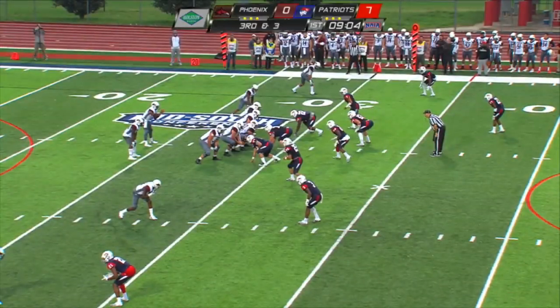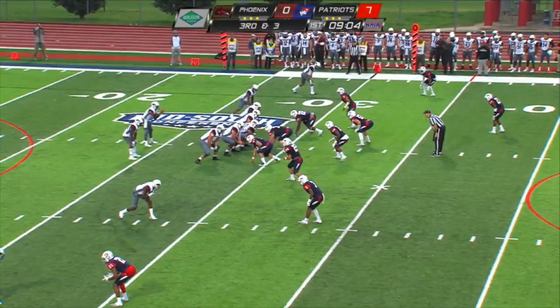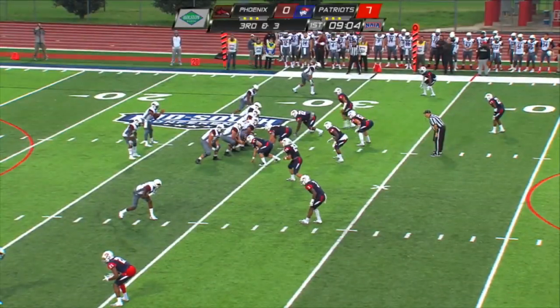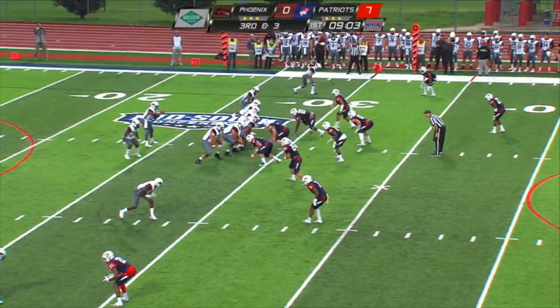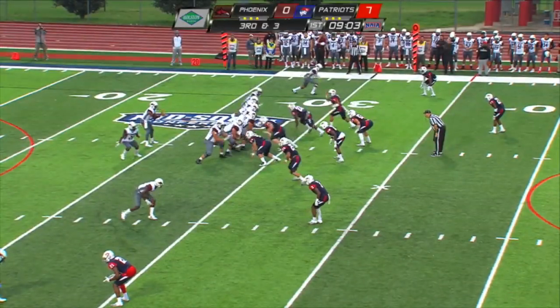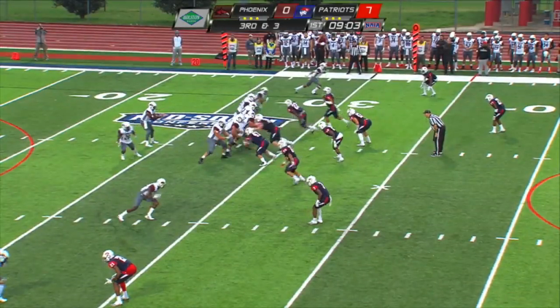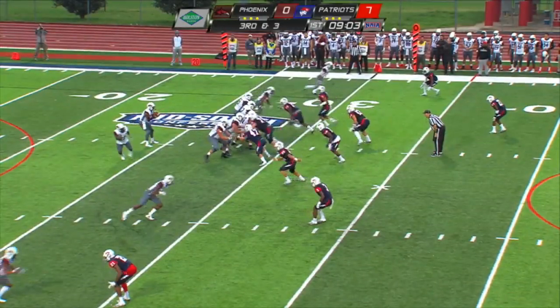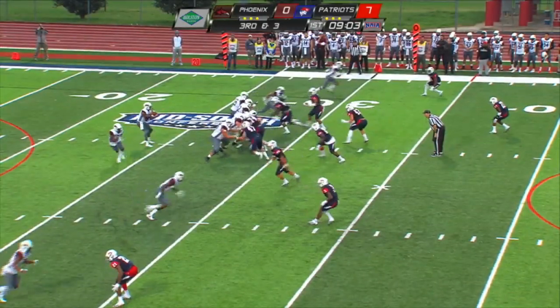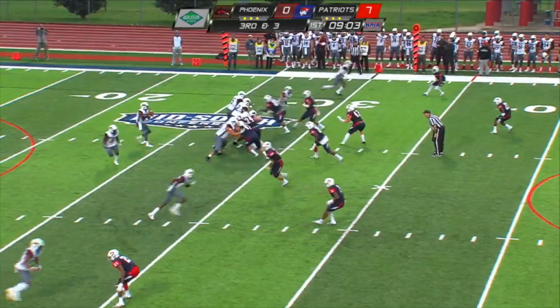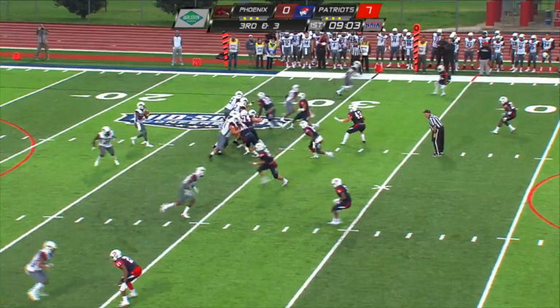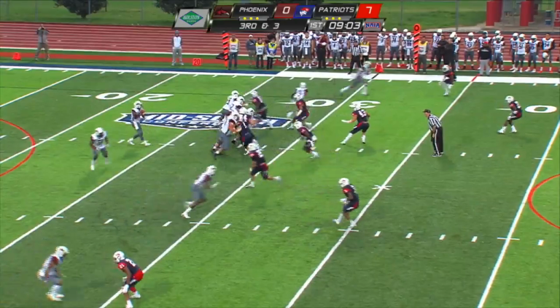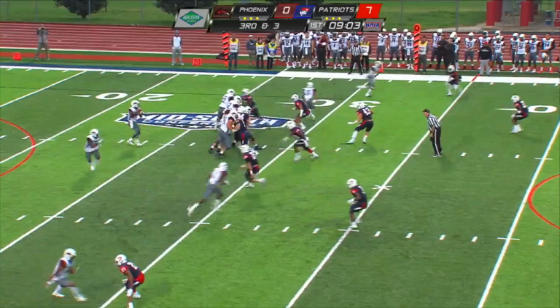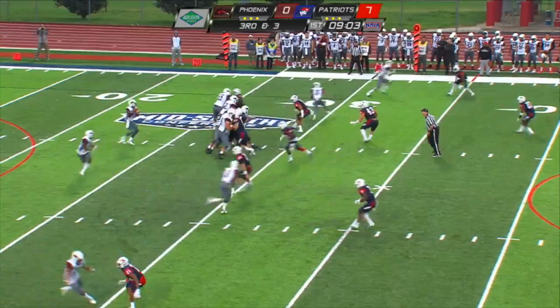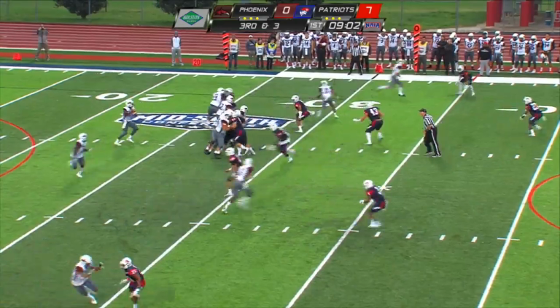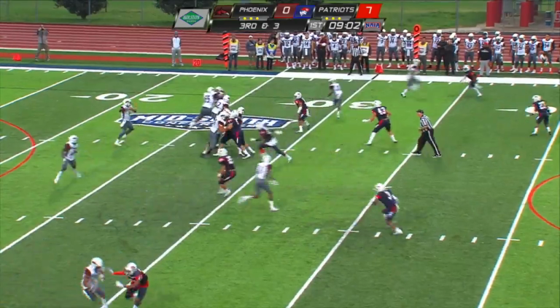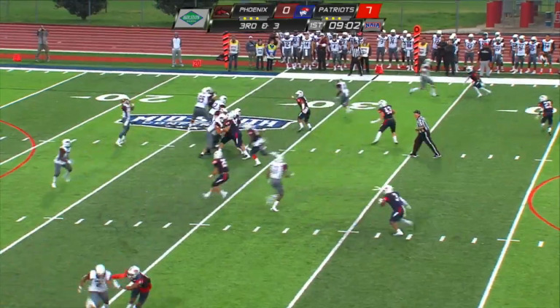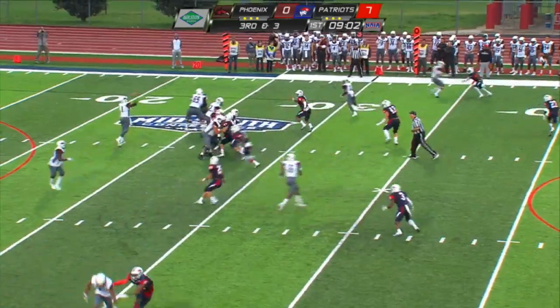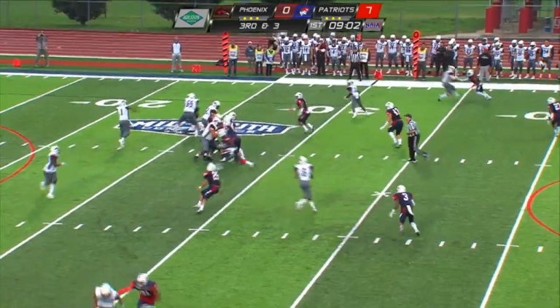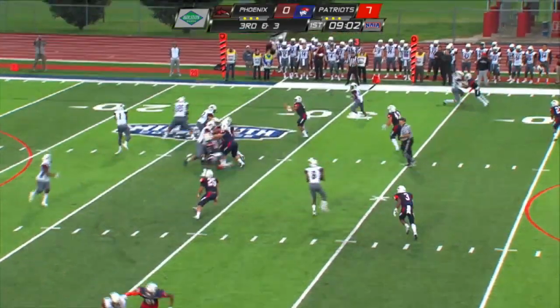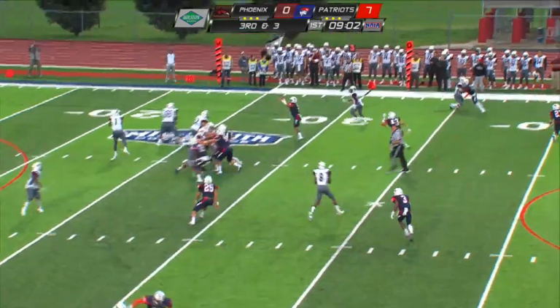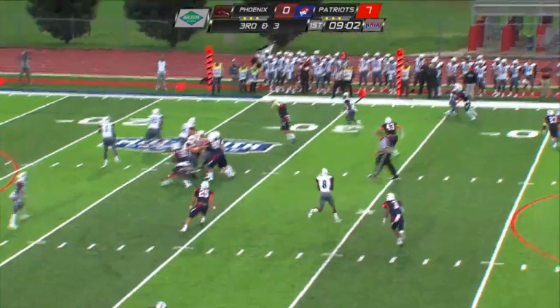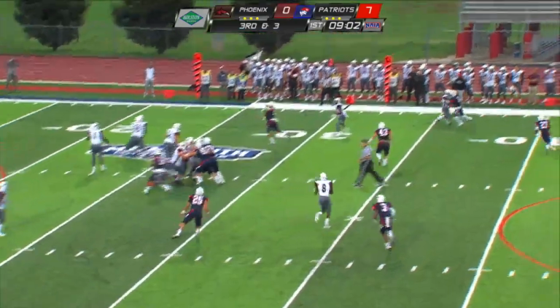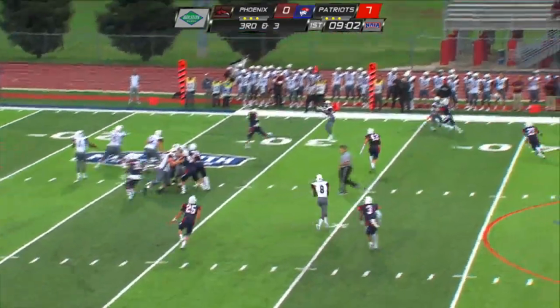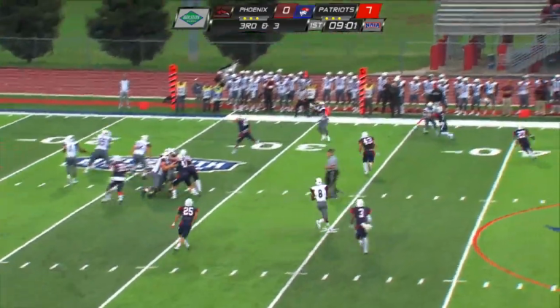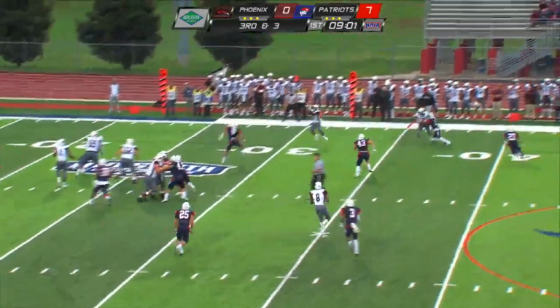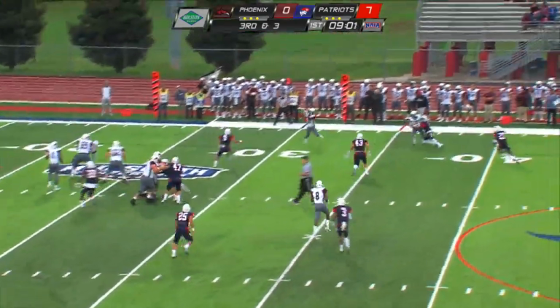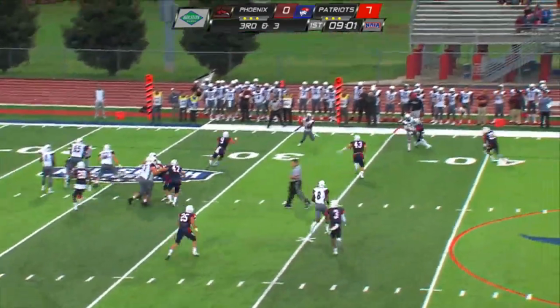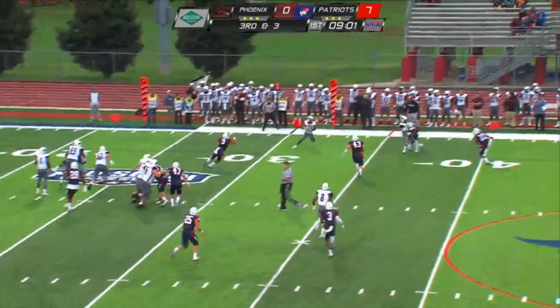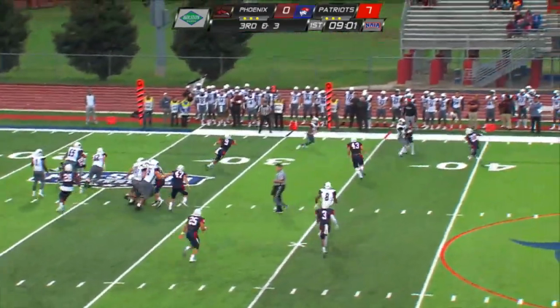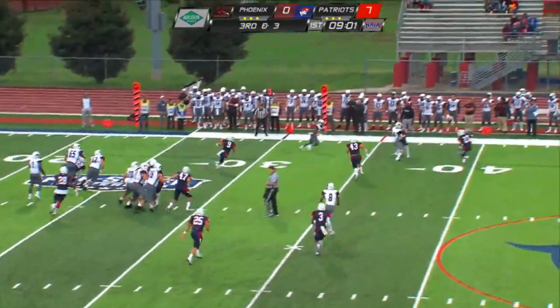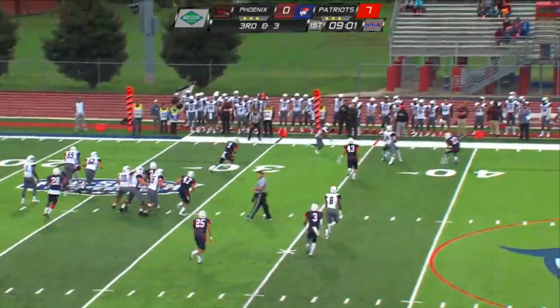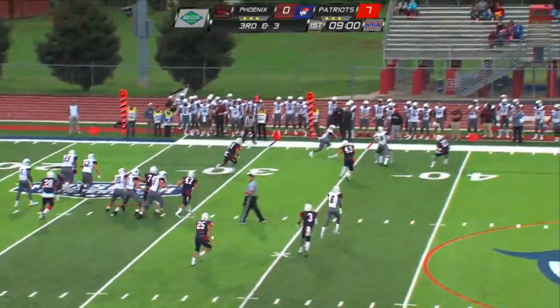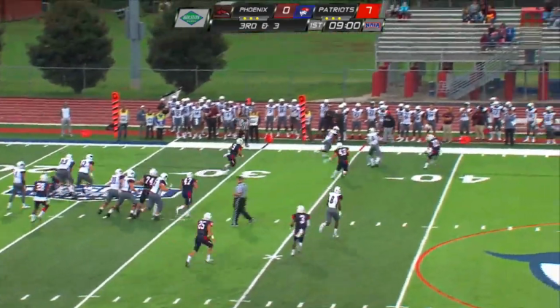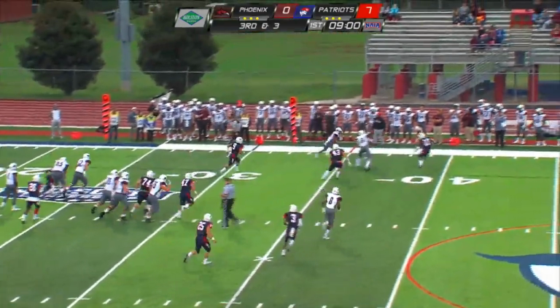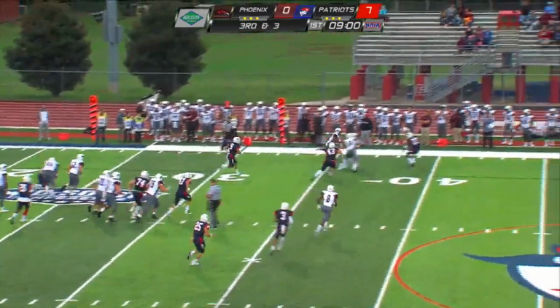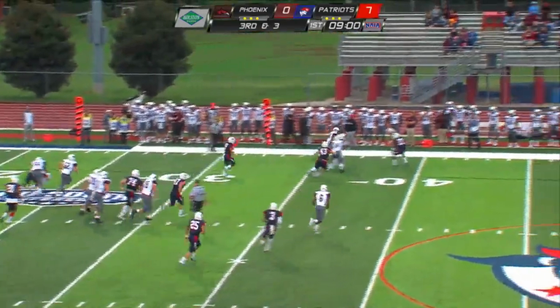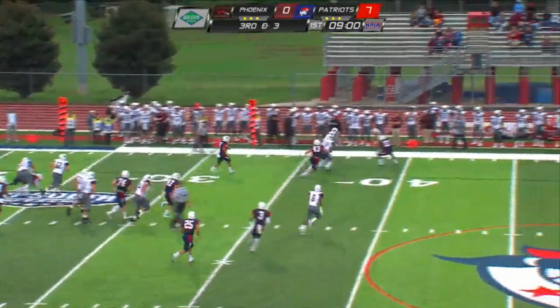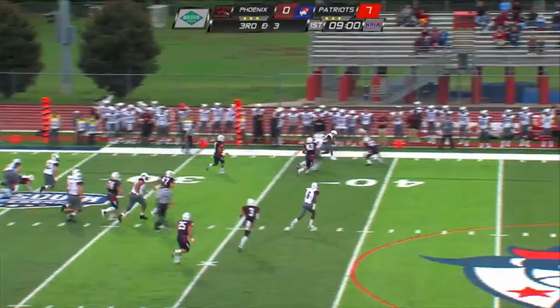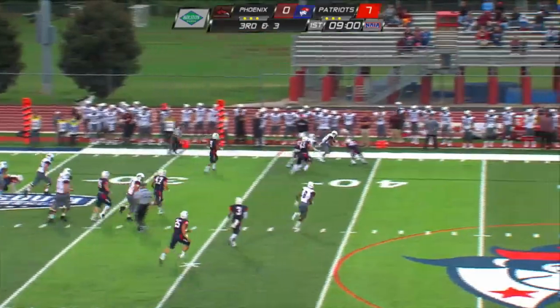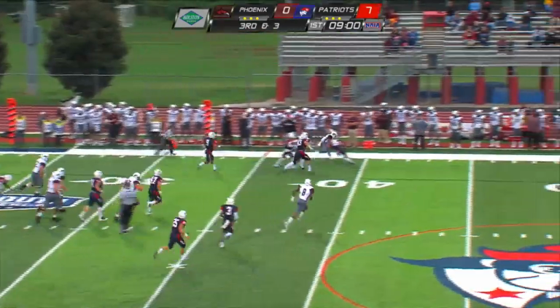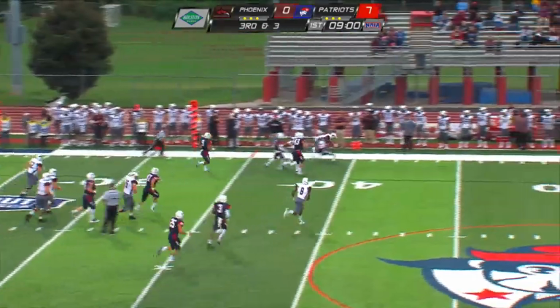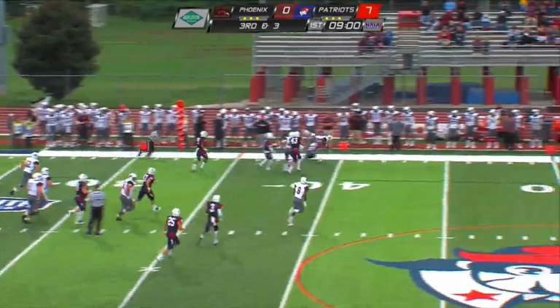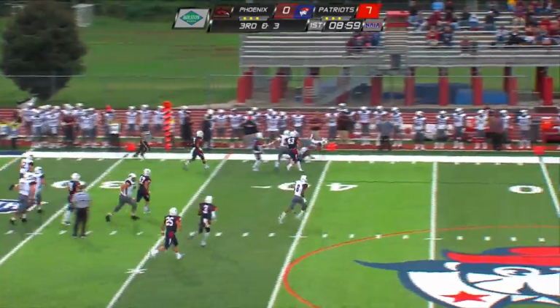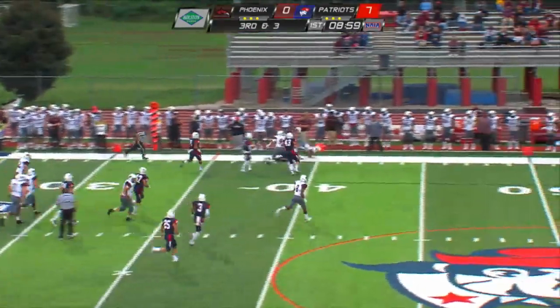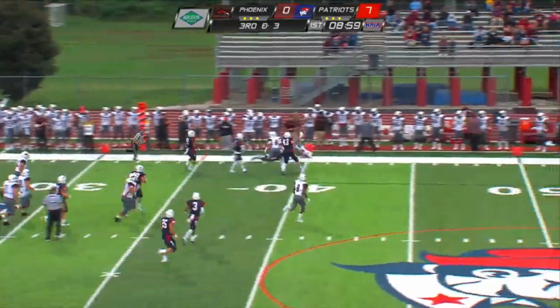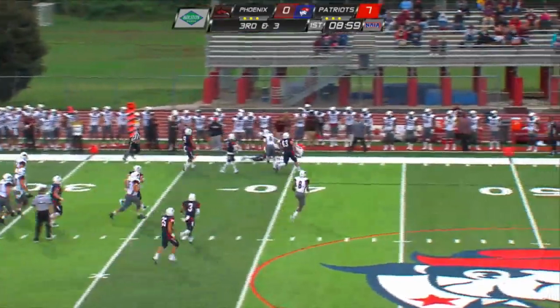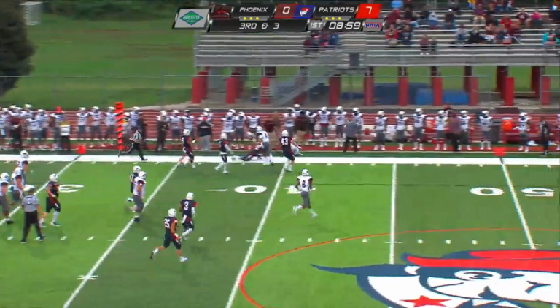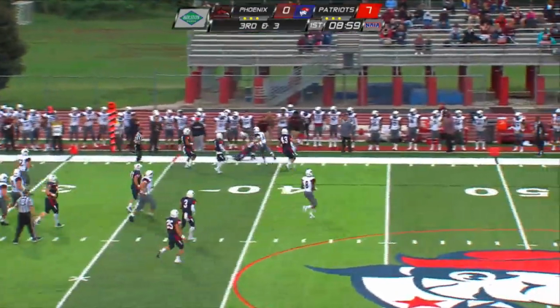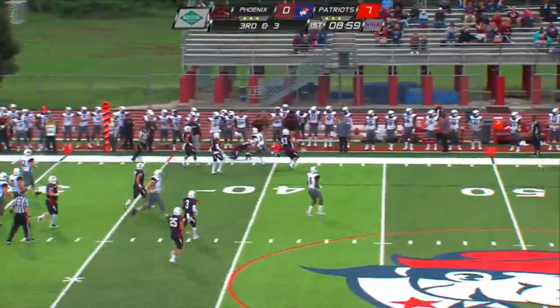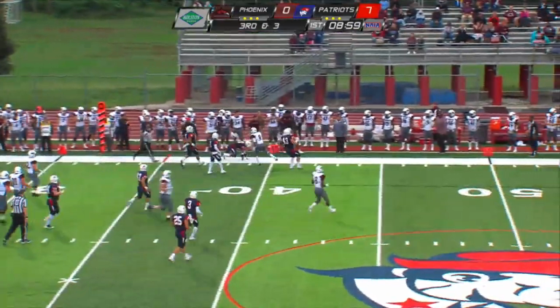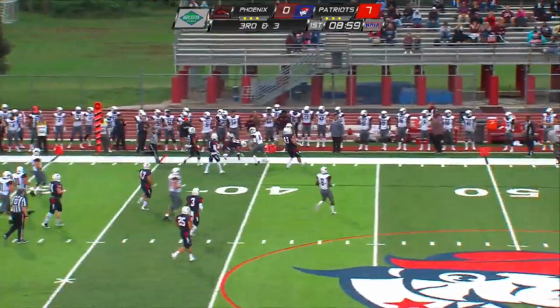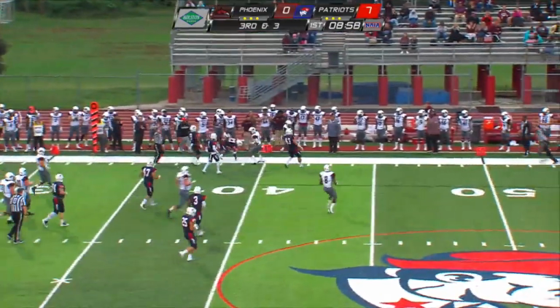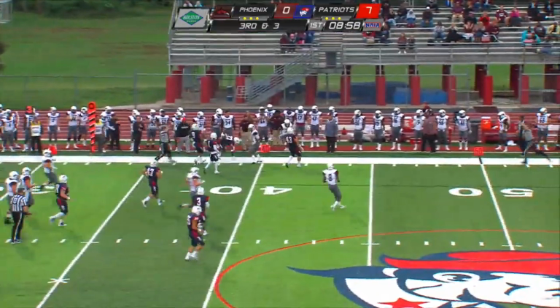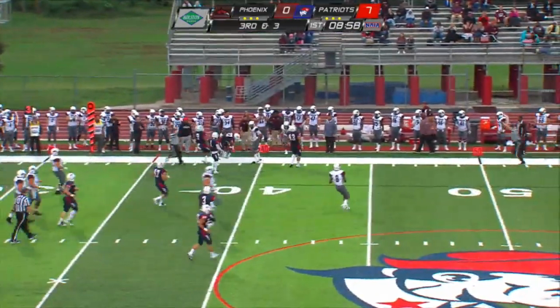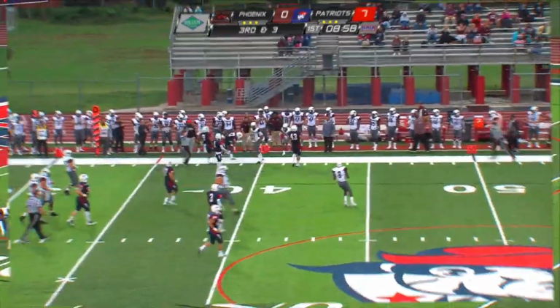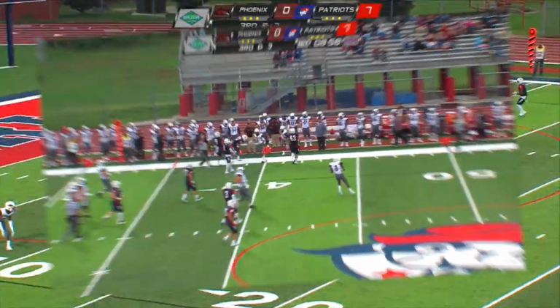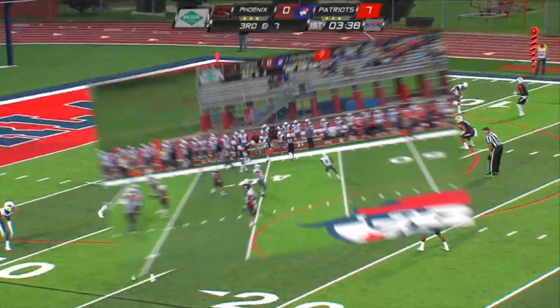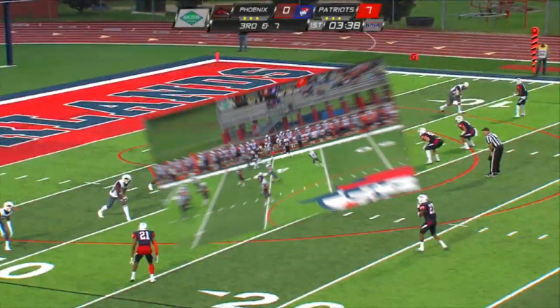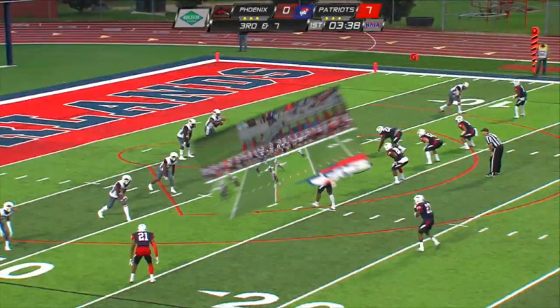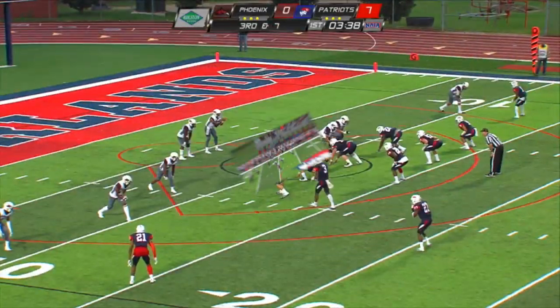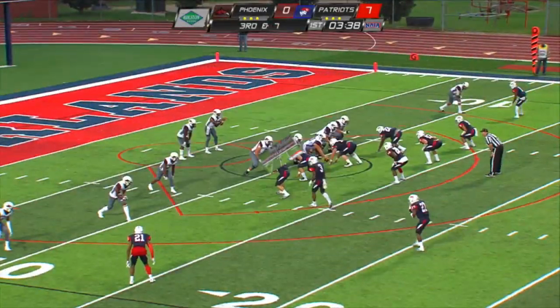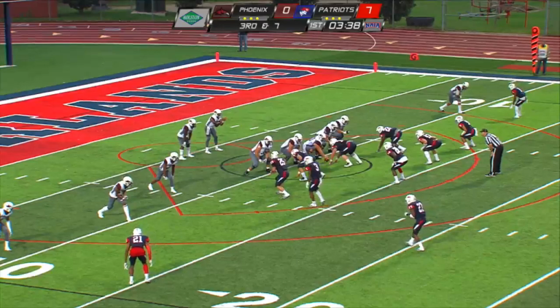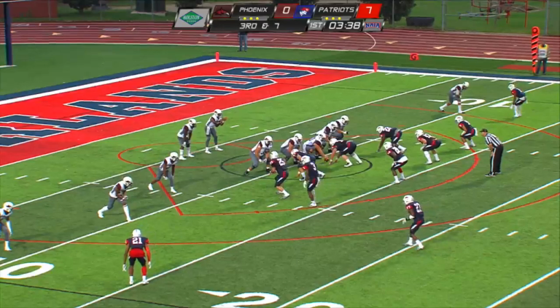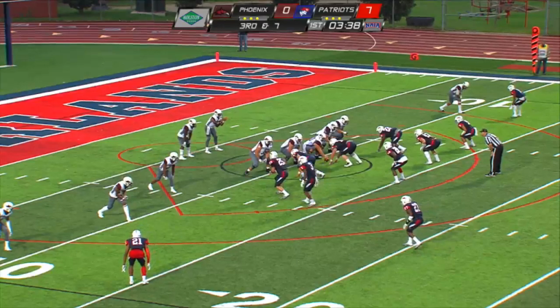Patriots got that 3-4 defense set. Snap to Huntley. Pass over the left side, going to be caught and taken up to the left side.